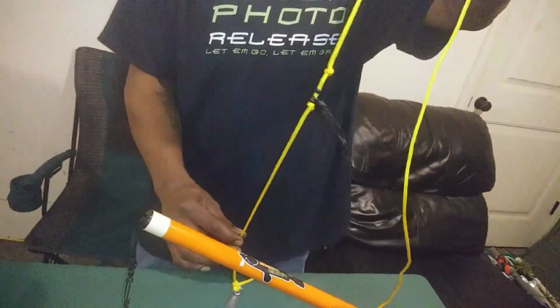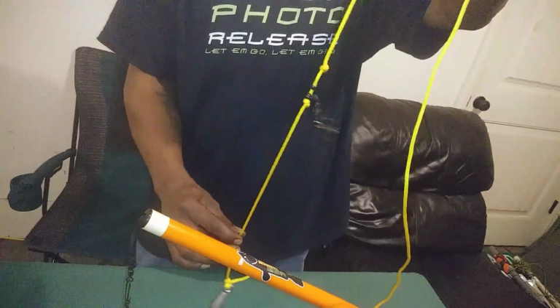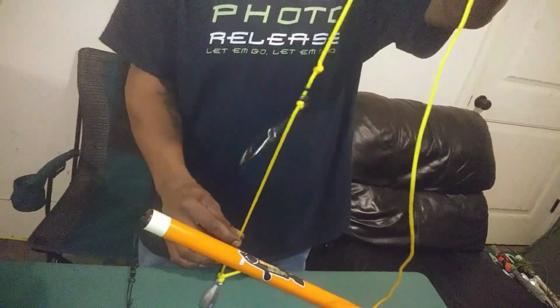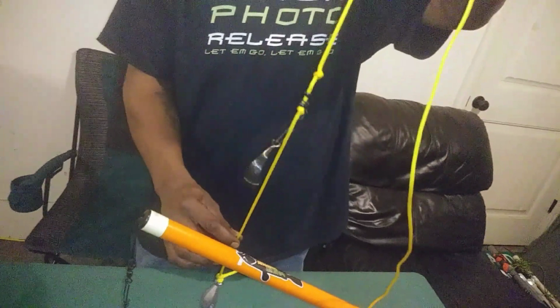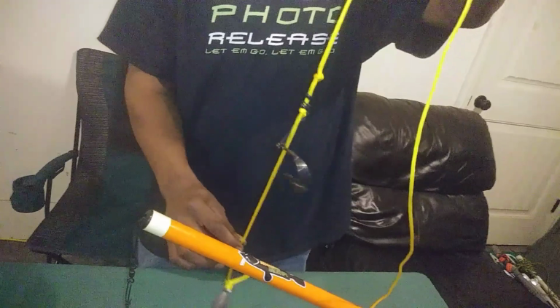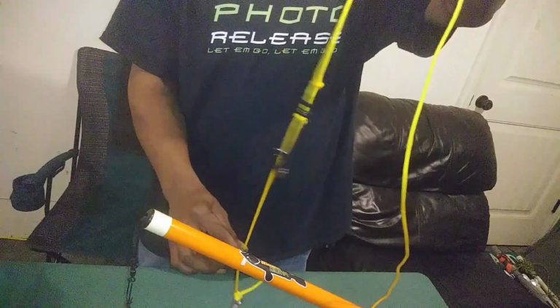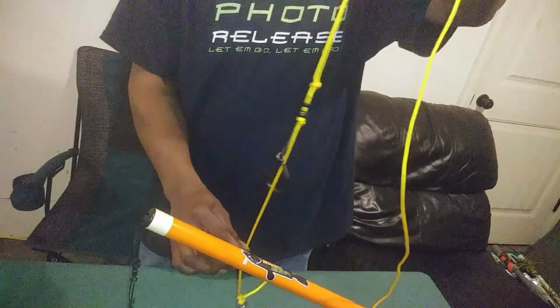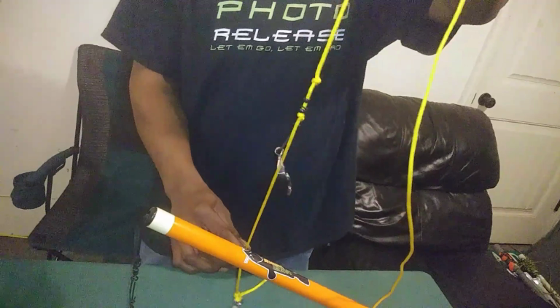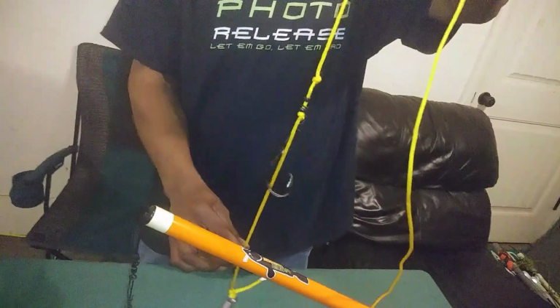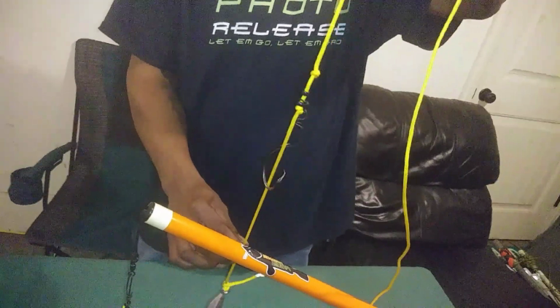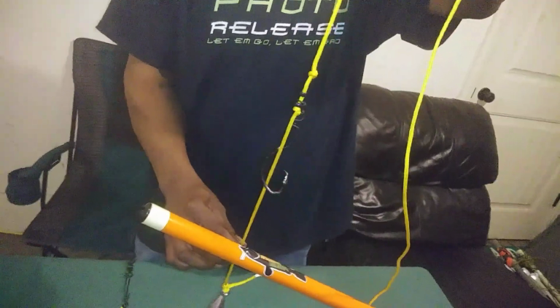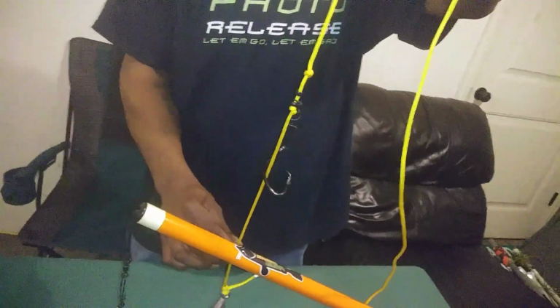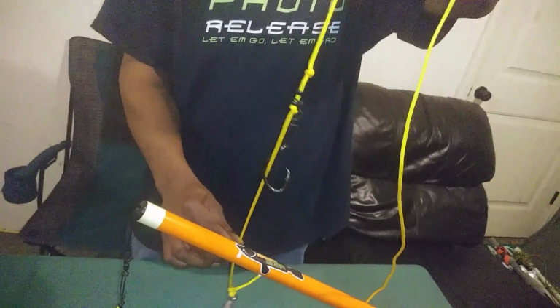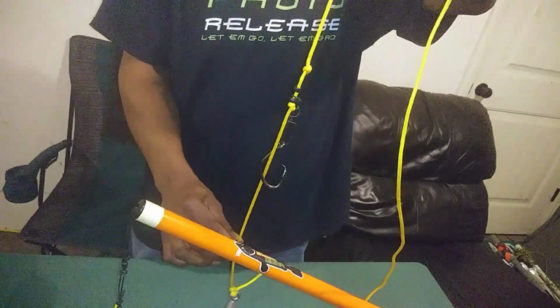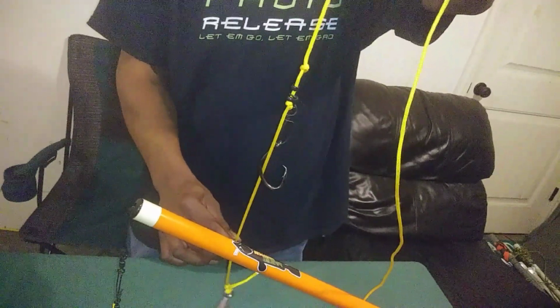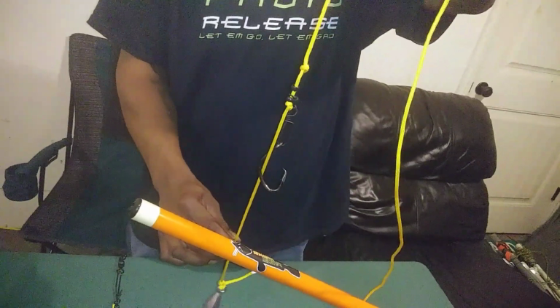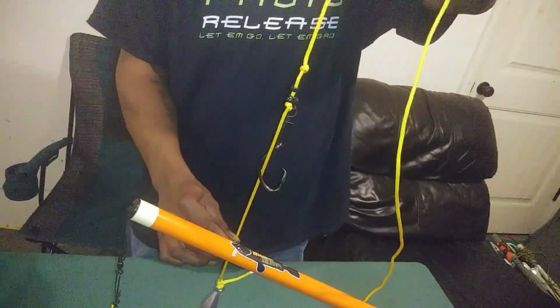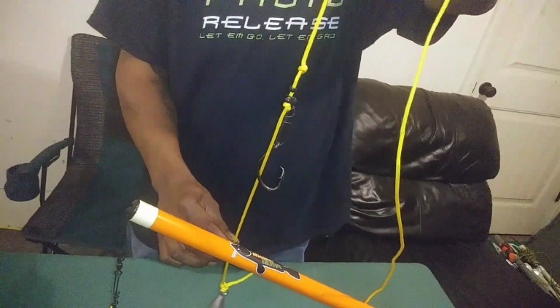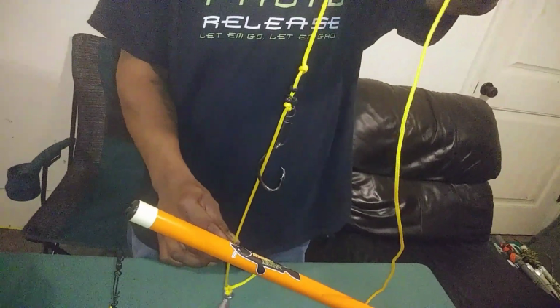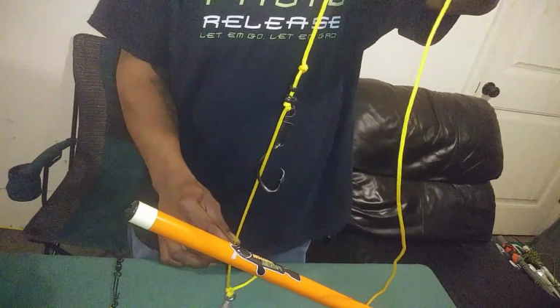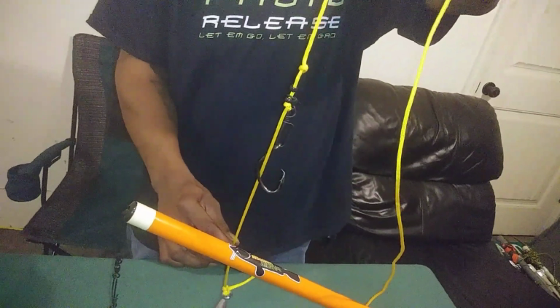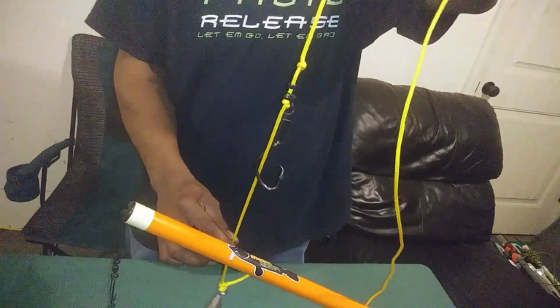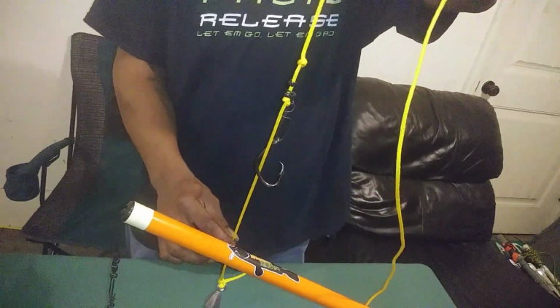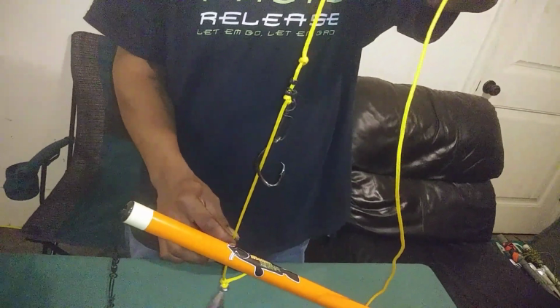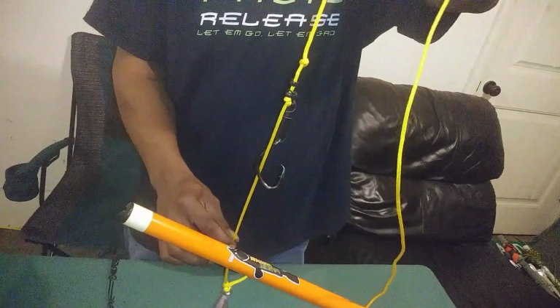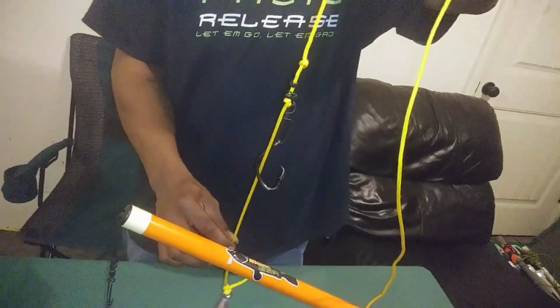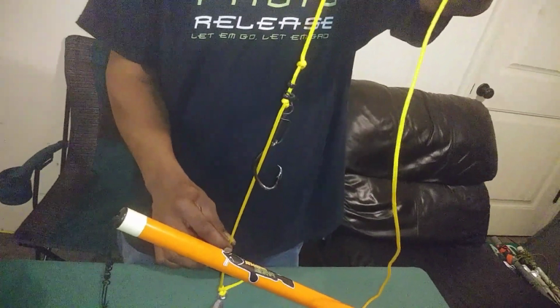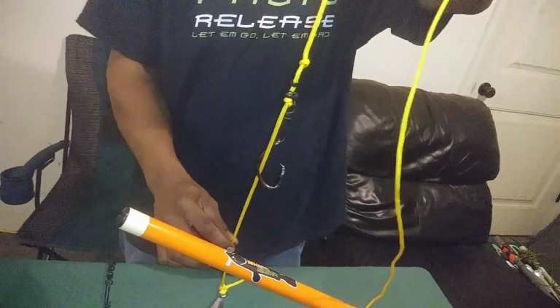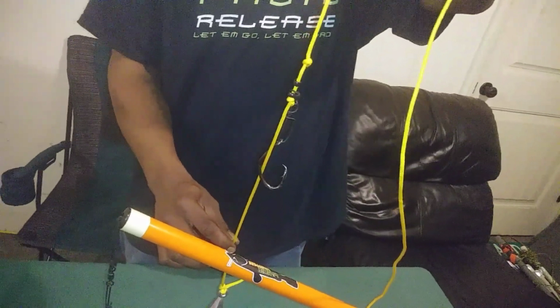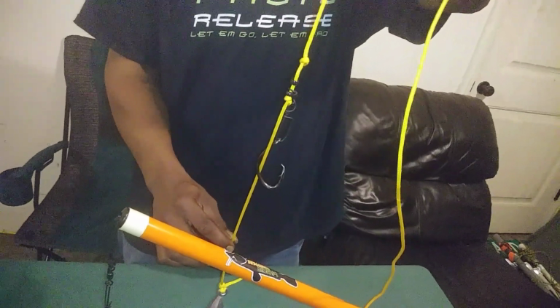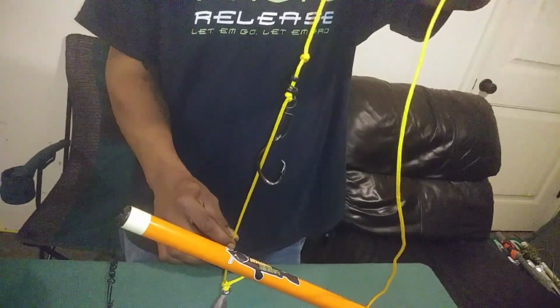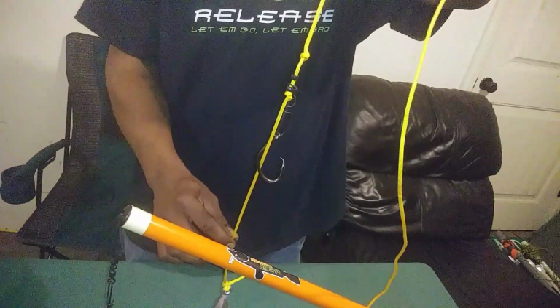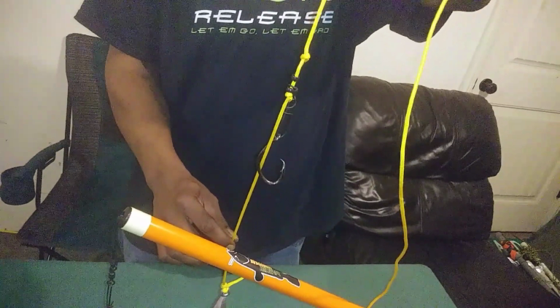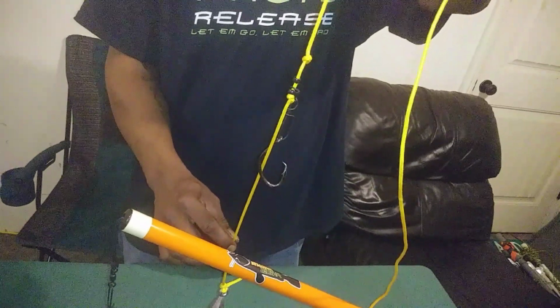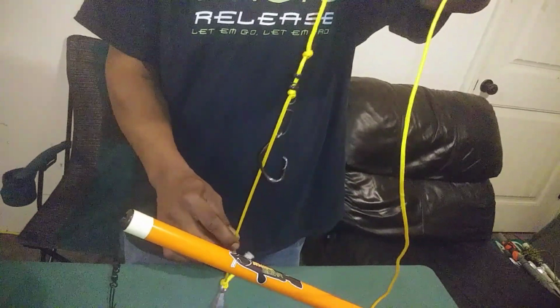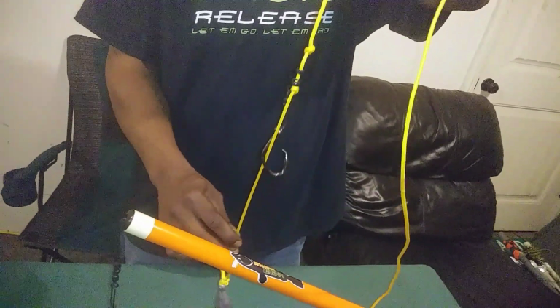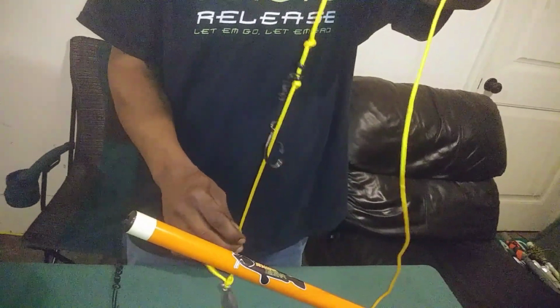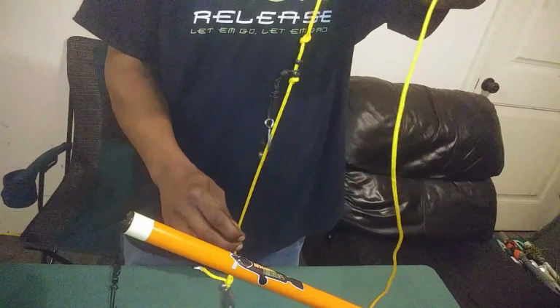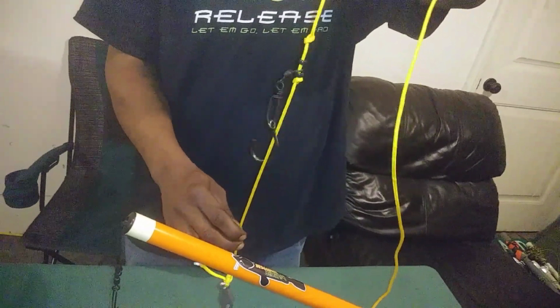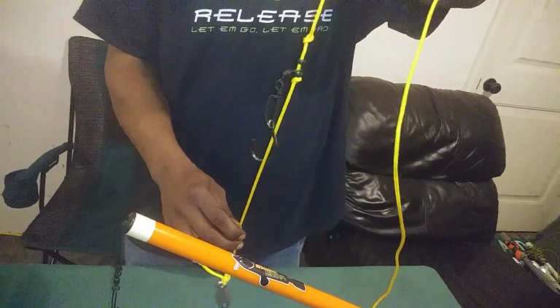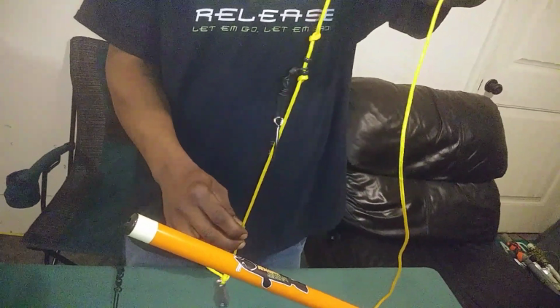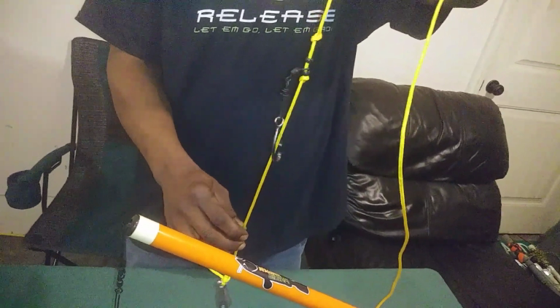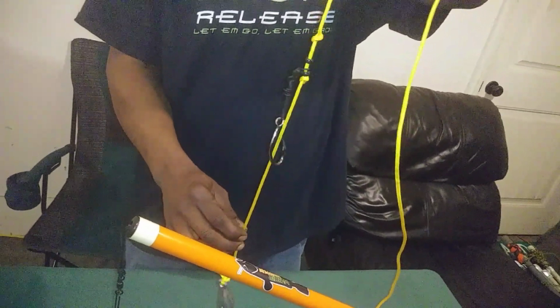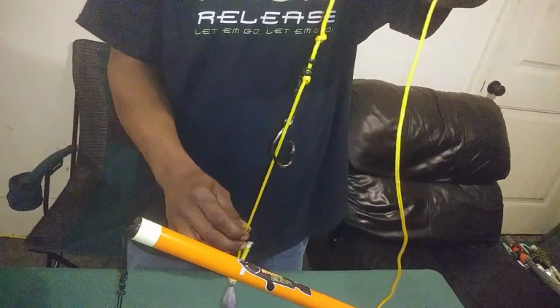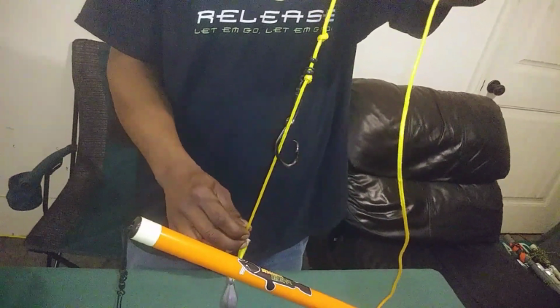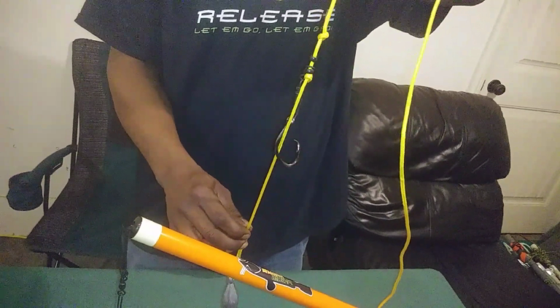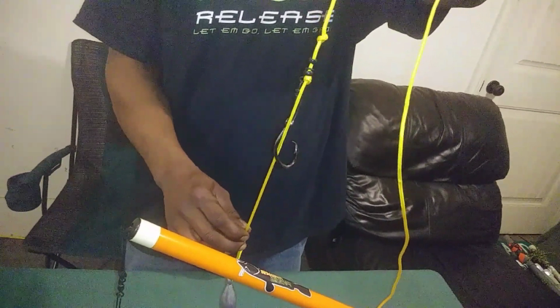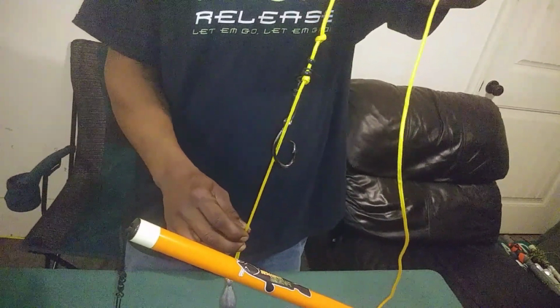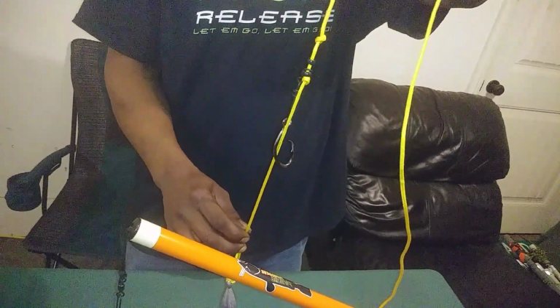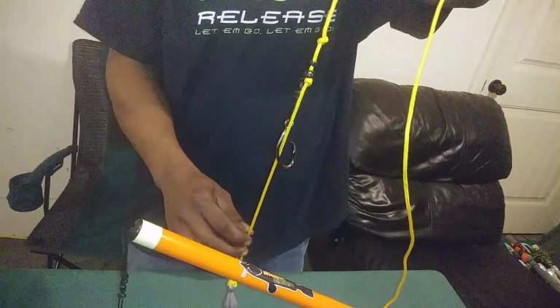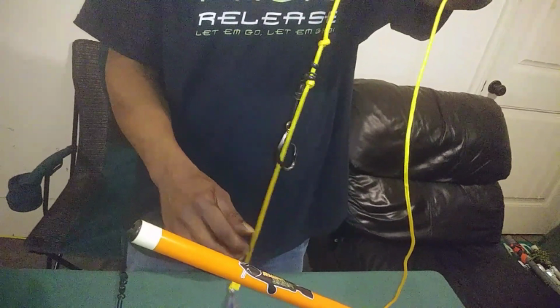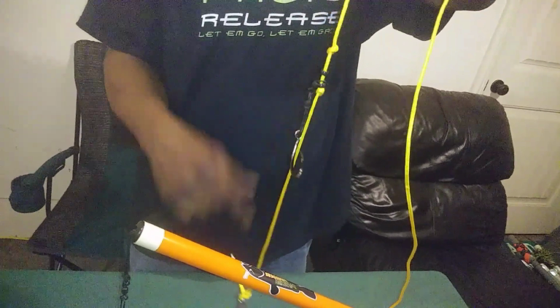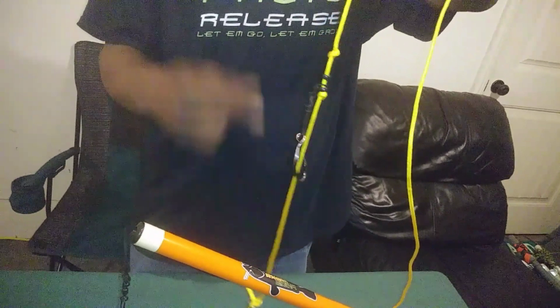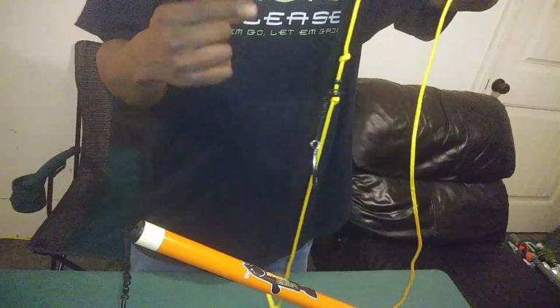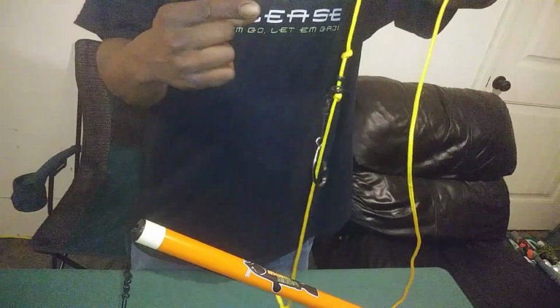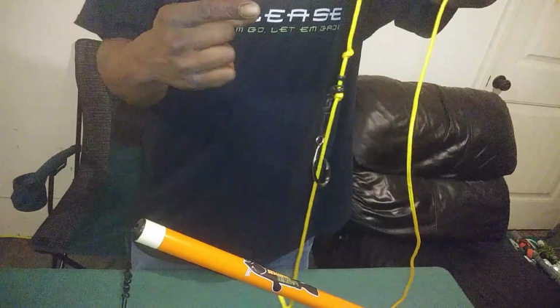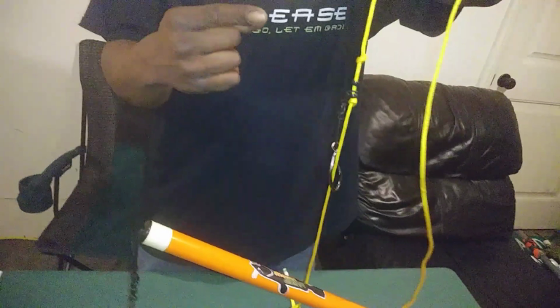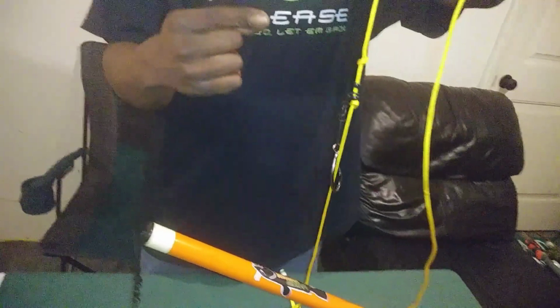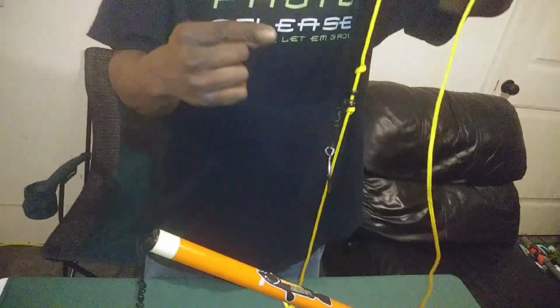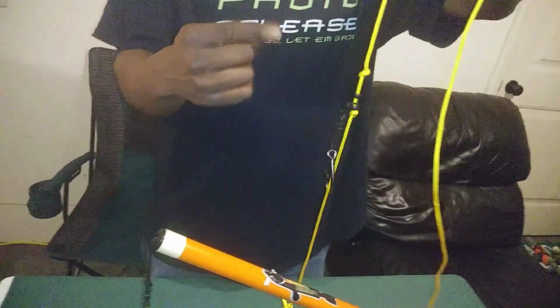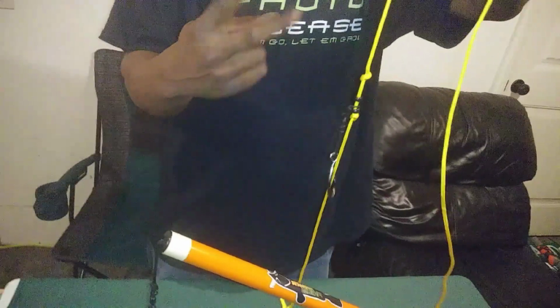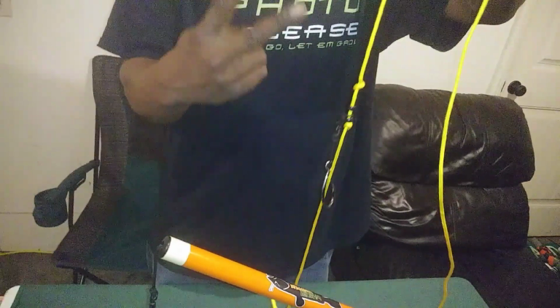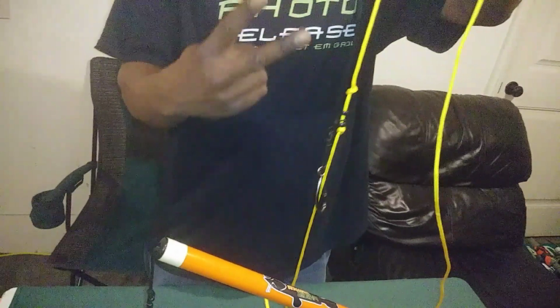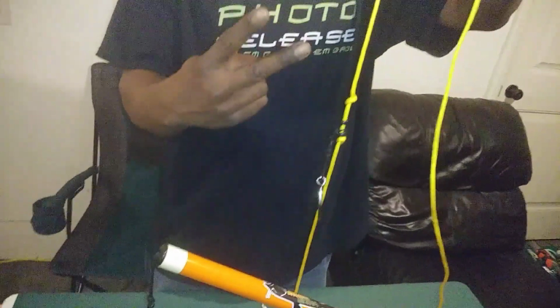And then we're going to show you the second way we rig, which is the basic rig setup for this Whisper Whopper. Stay tuned. Peace.